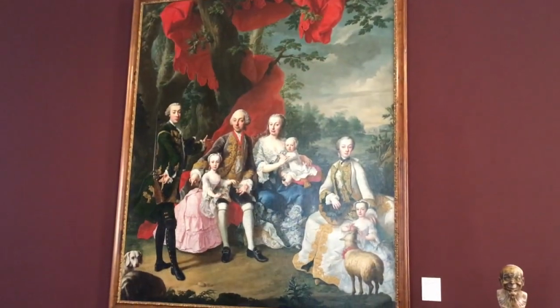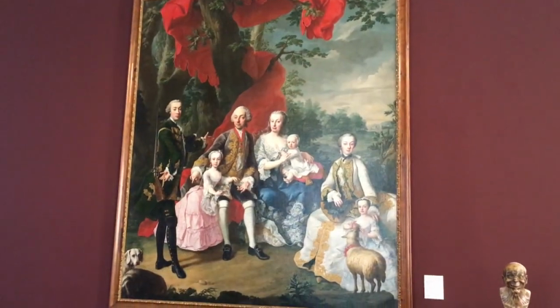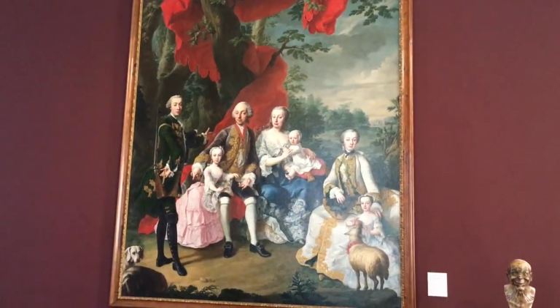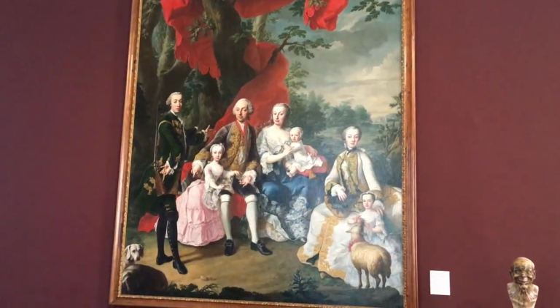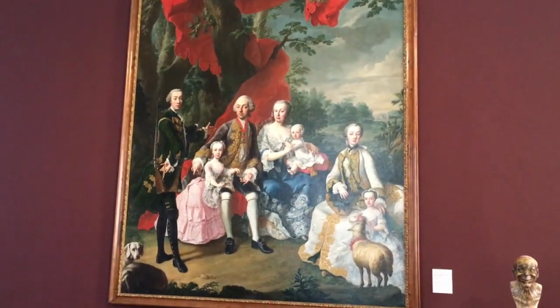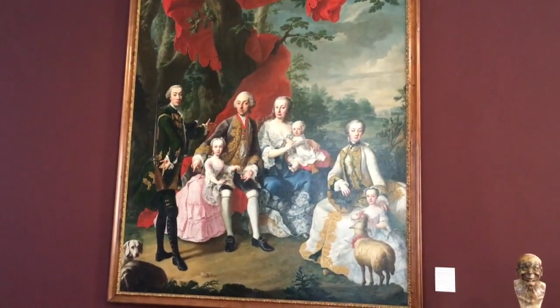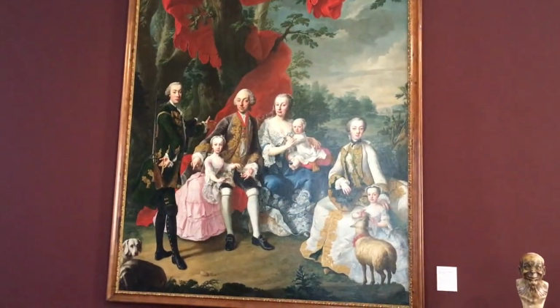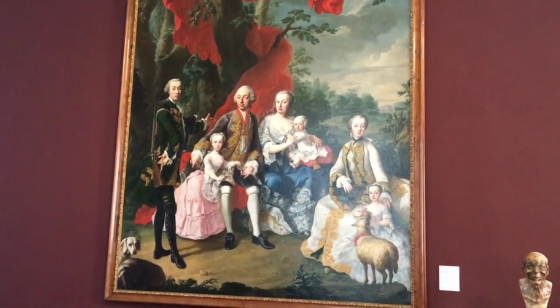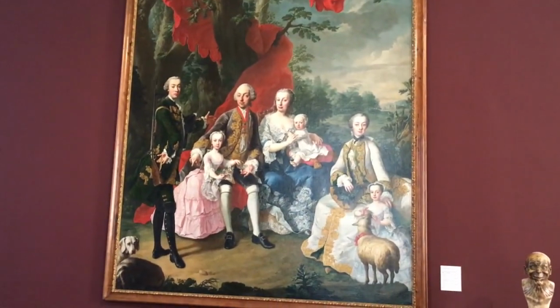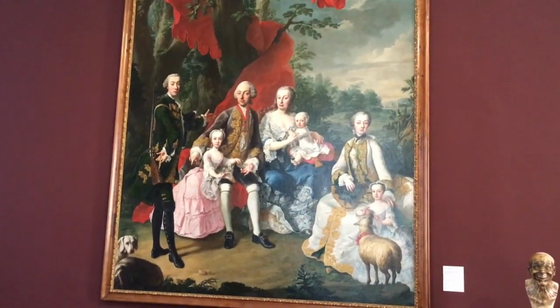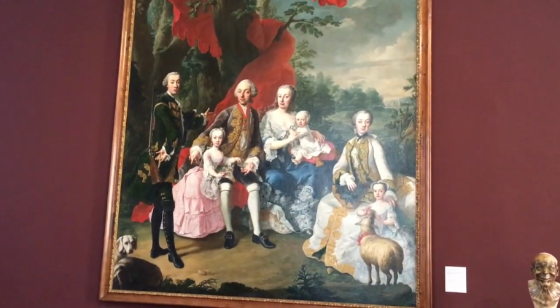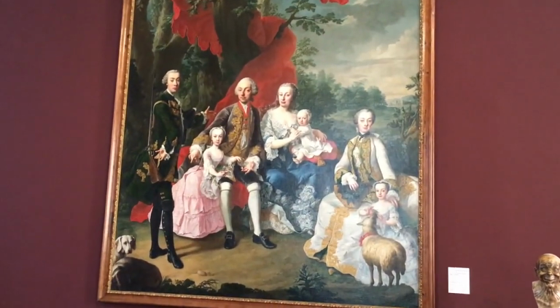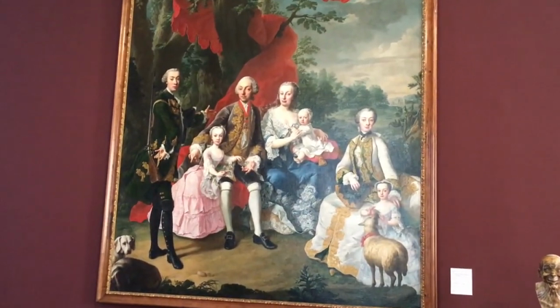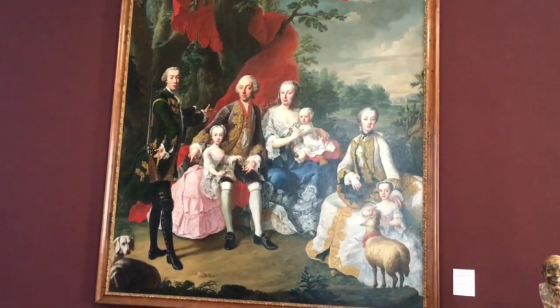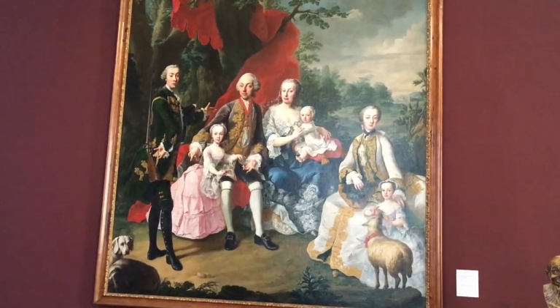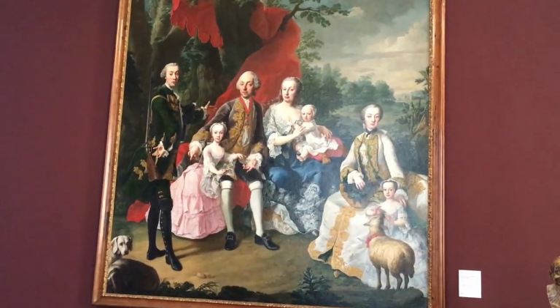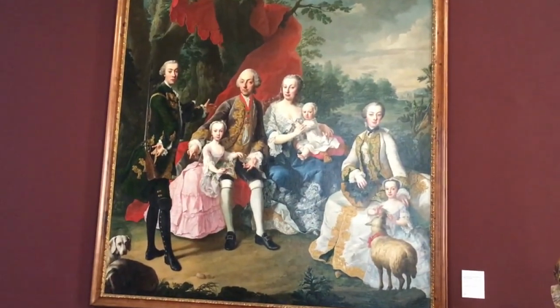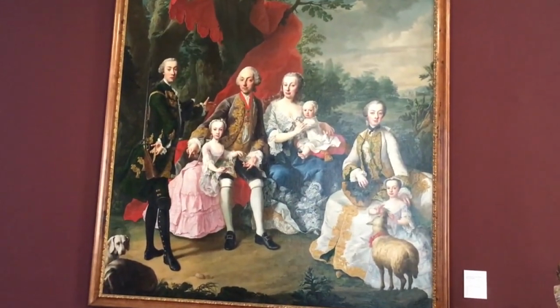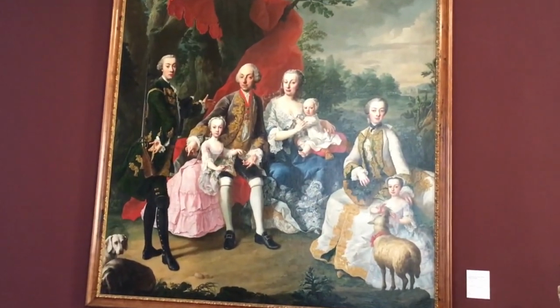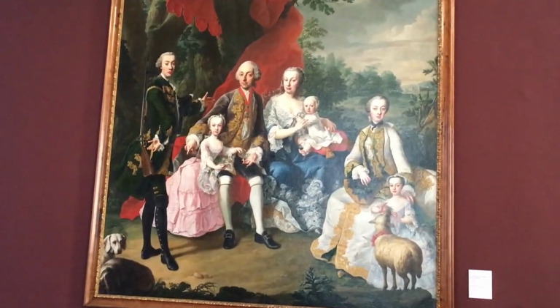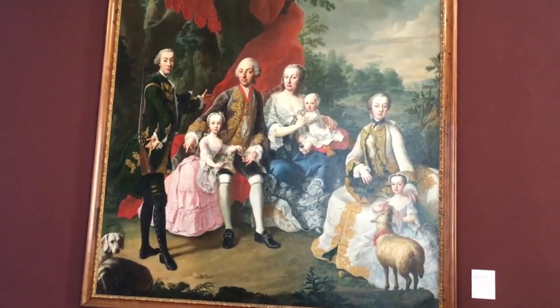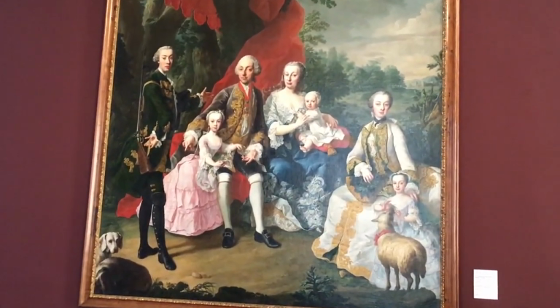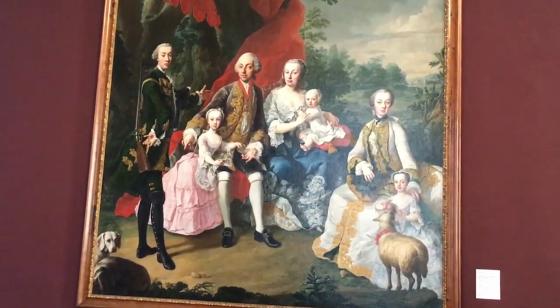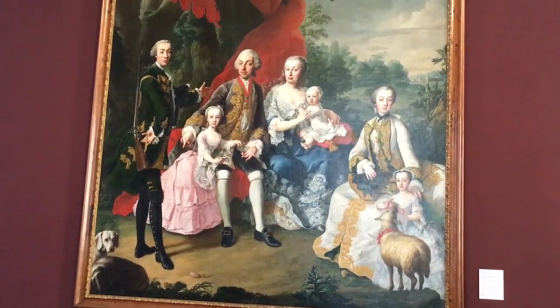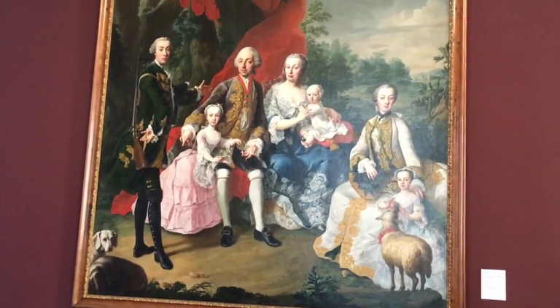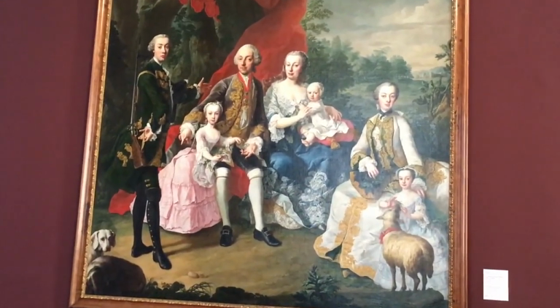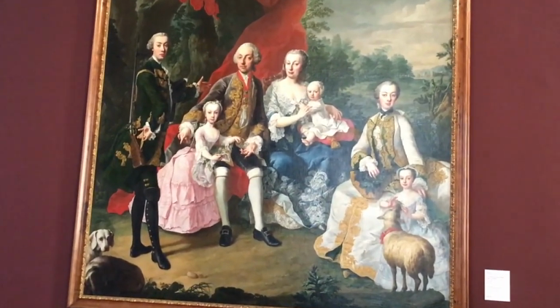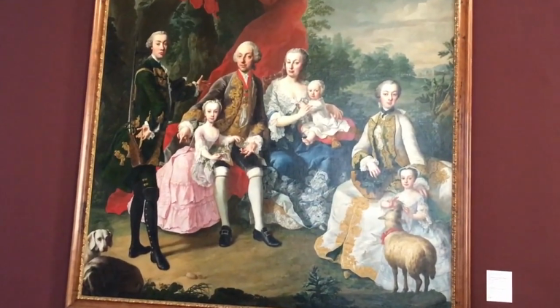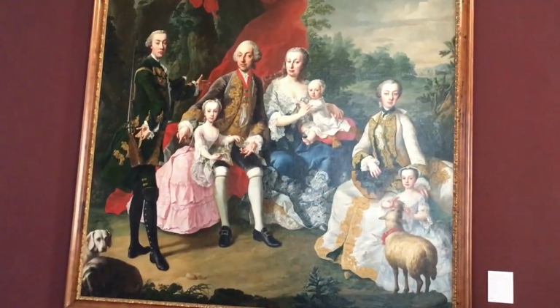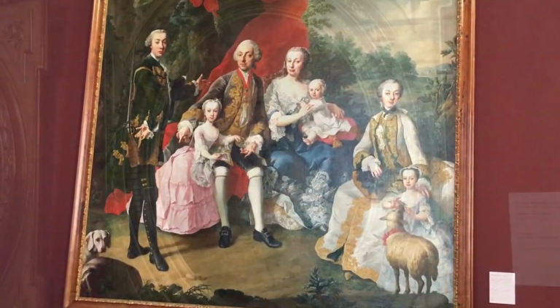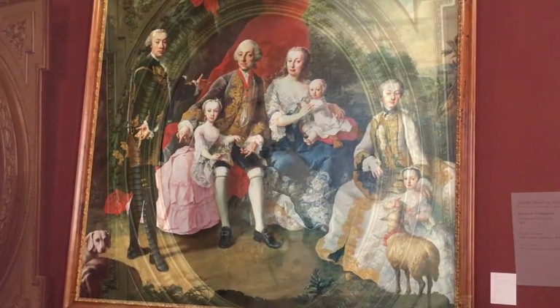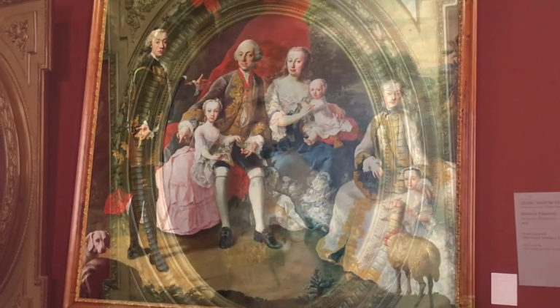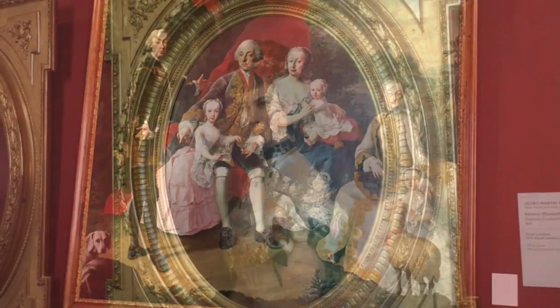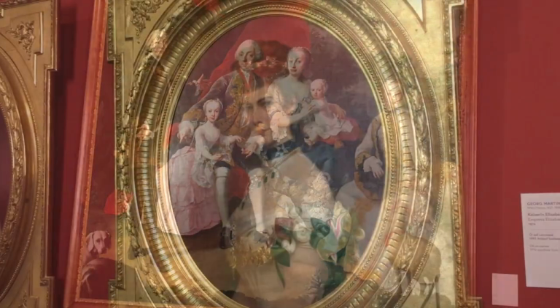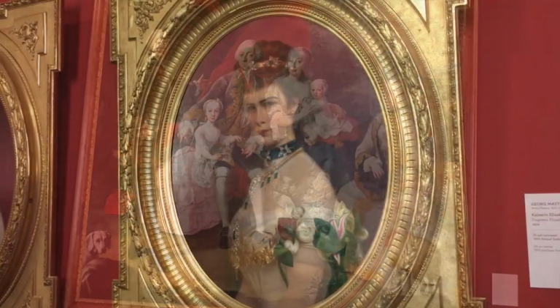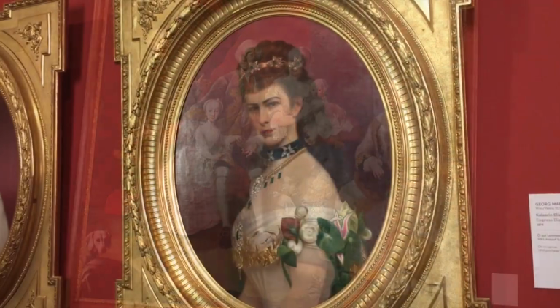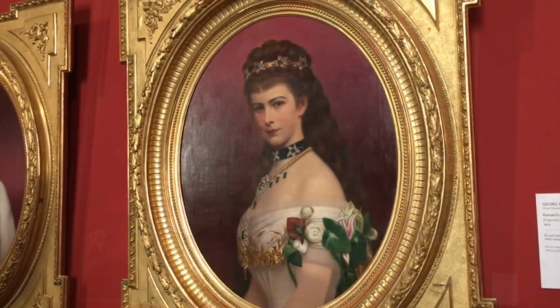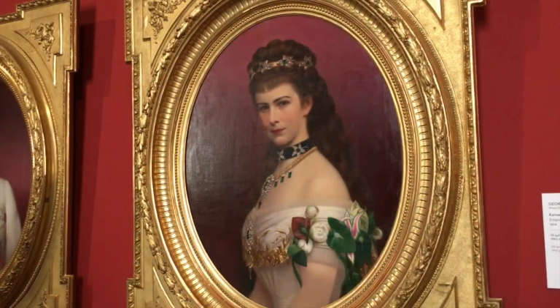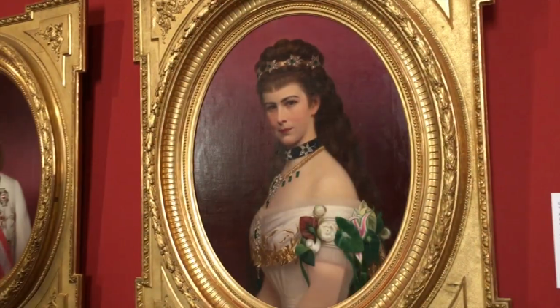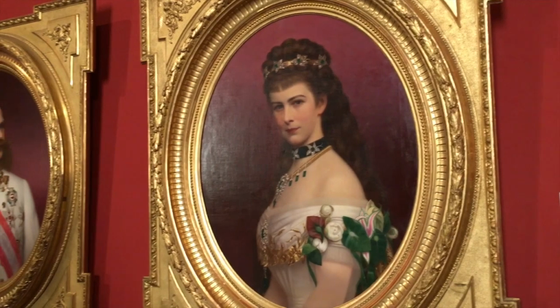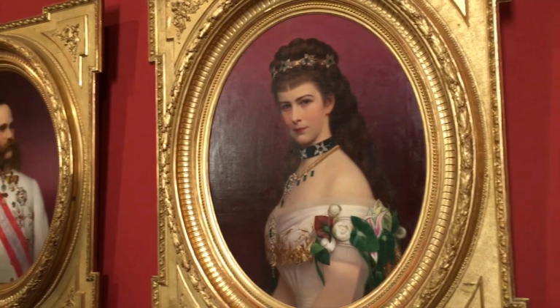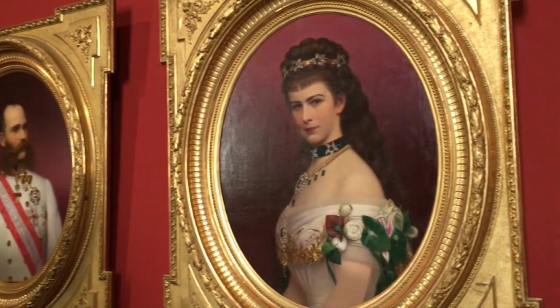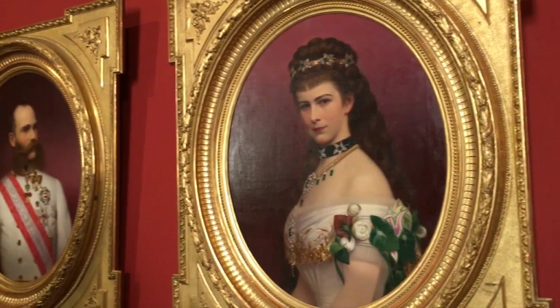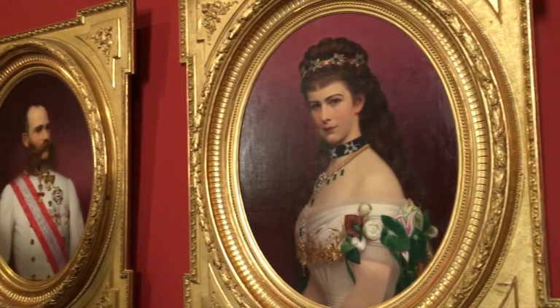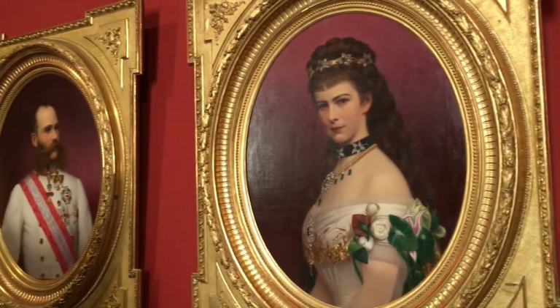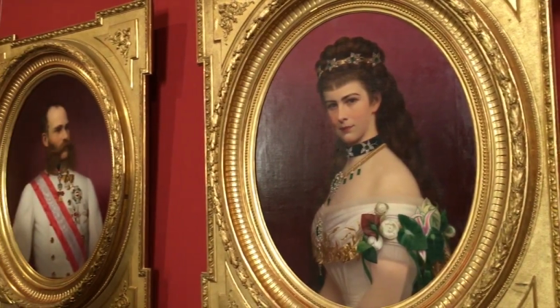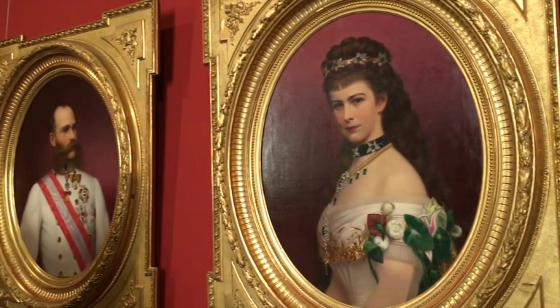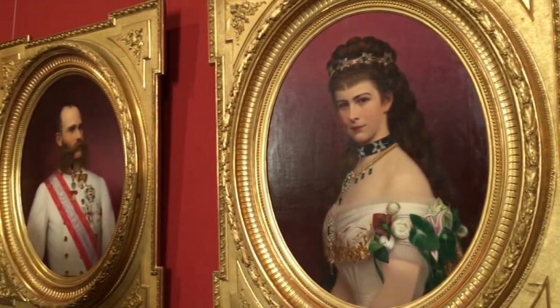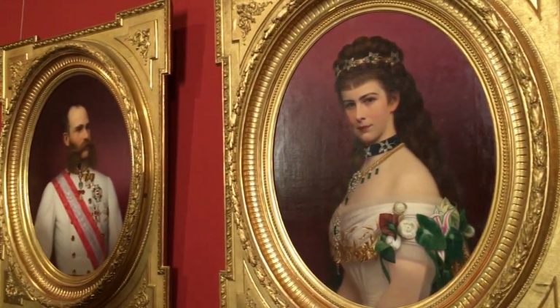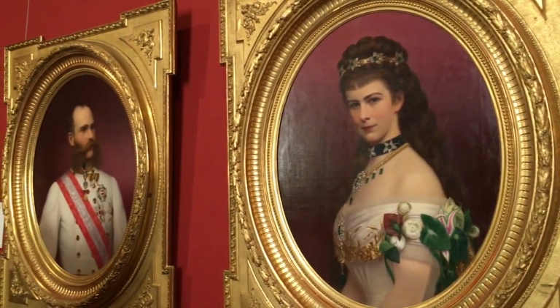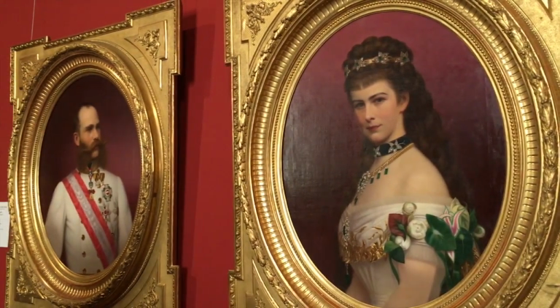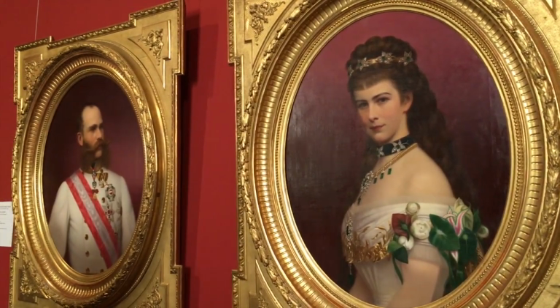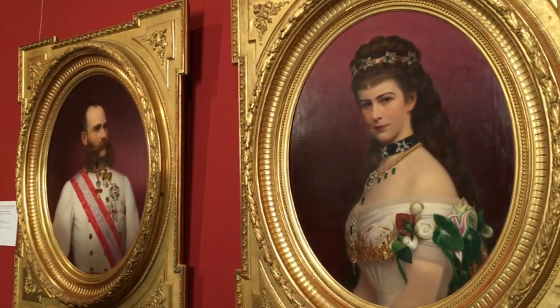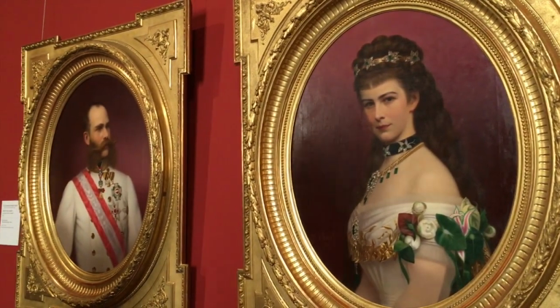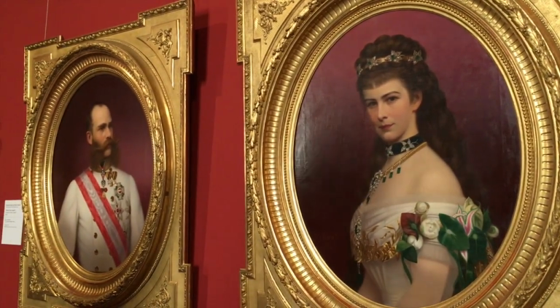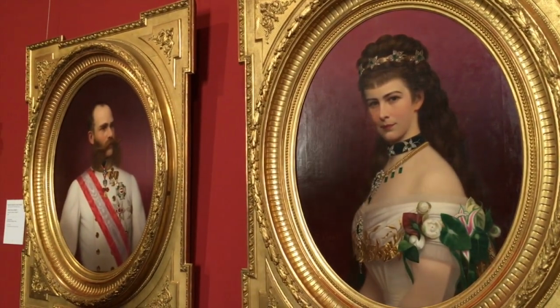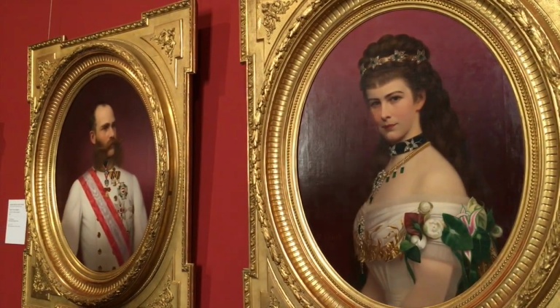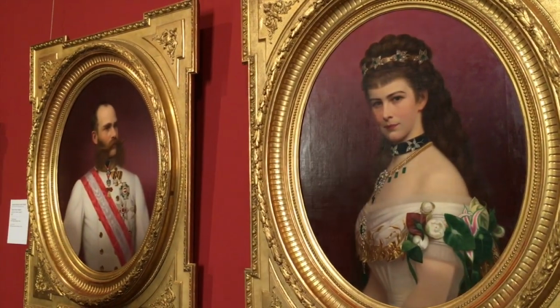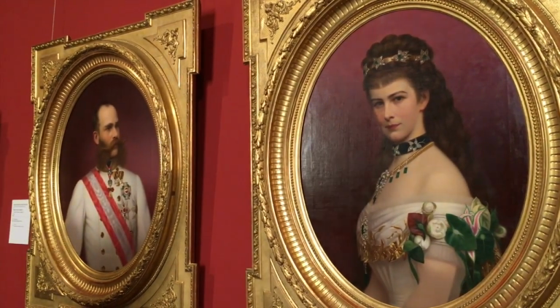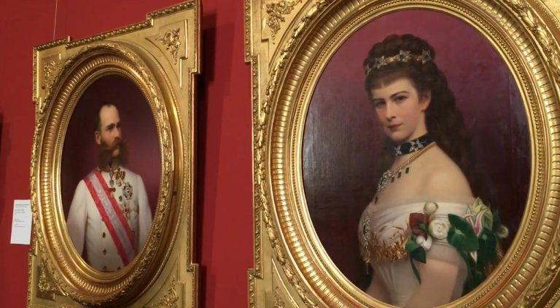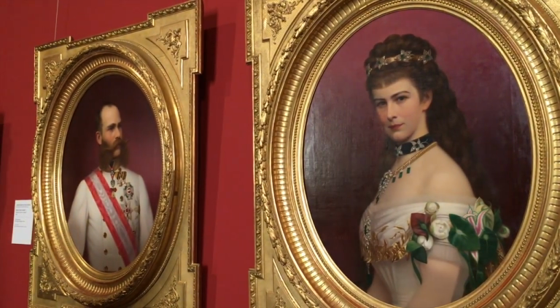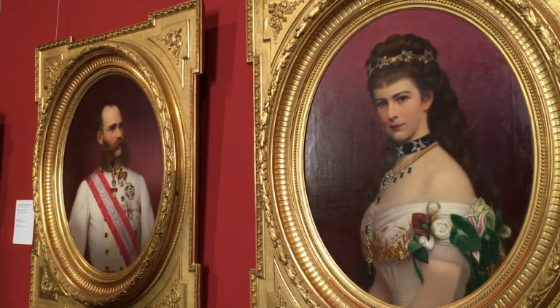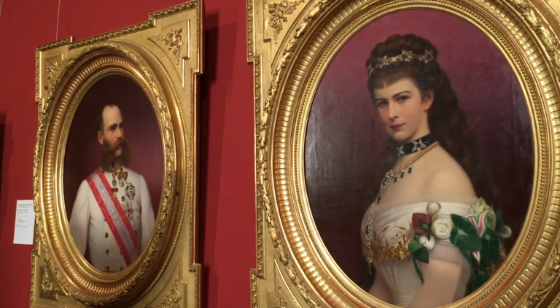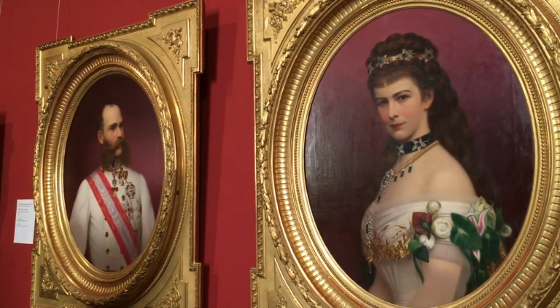Of course, there were lots of portraits of the Austrian monarchy, especially Emperor Franz Joseph and his wife Cece.